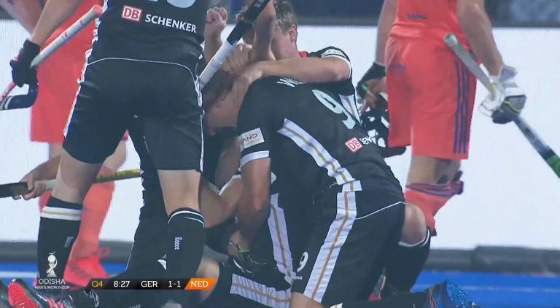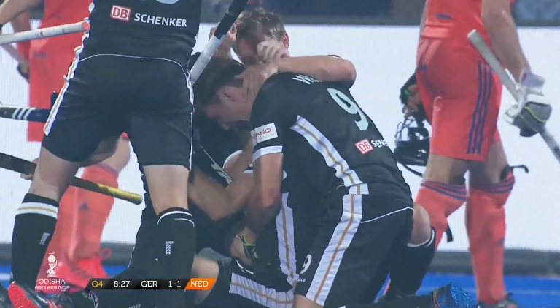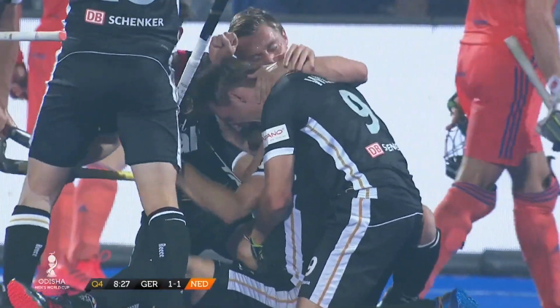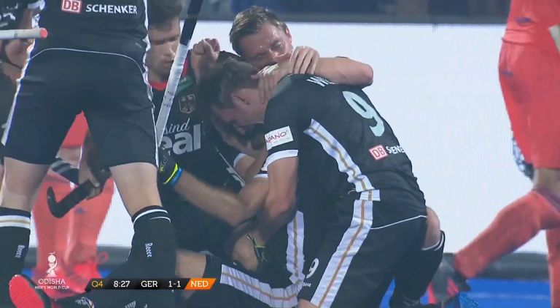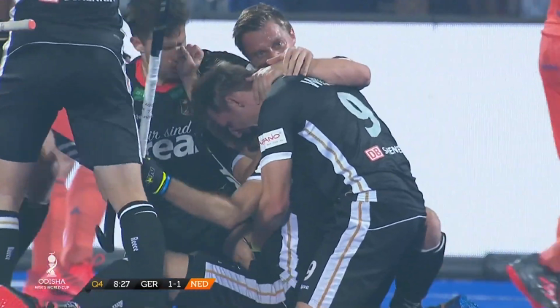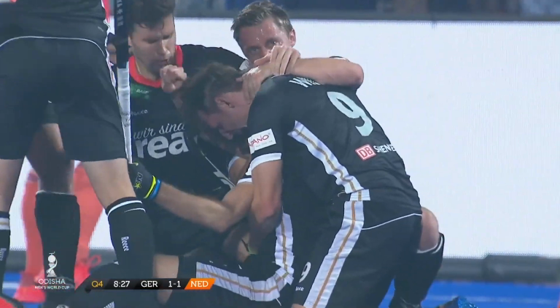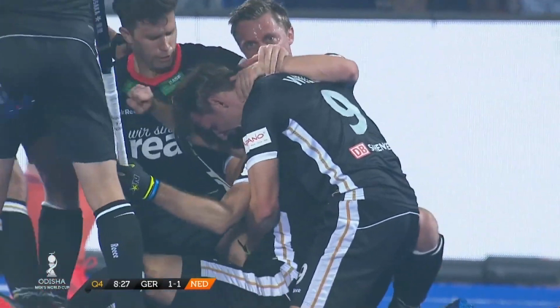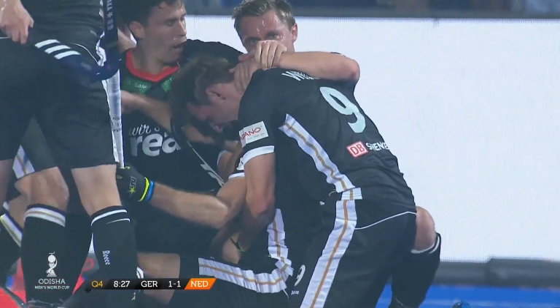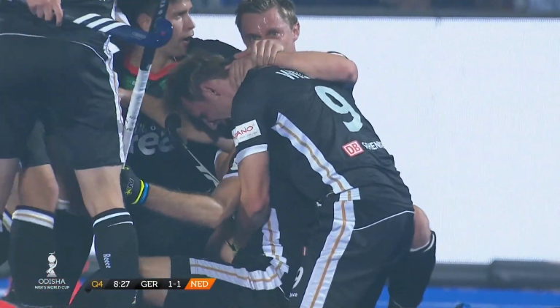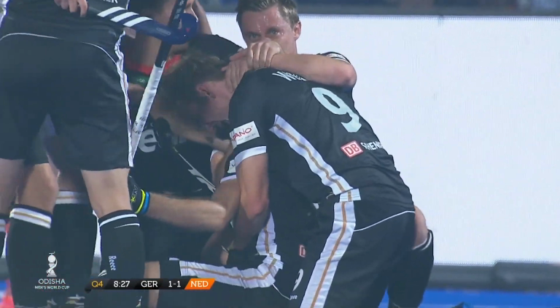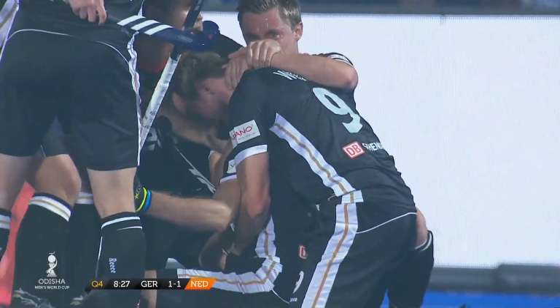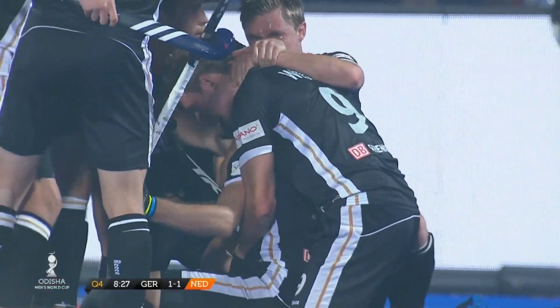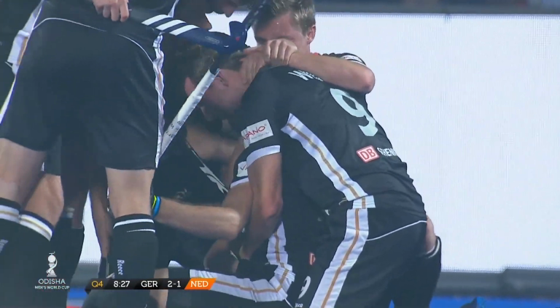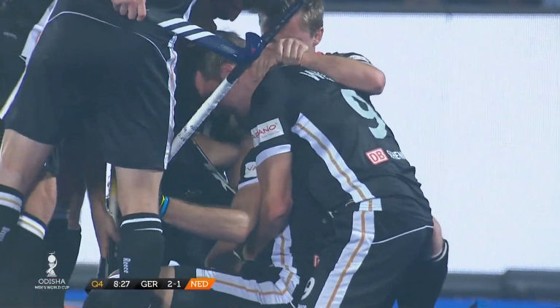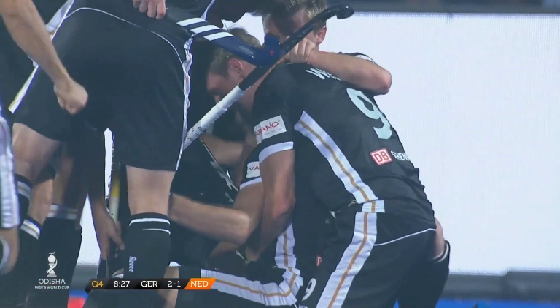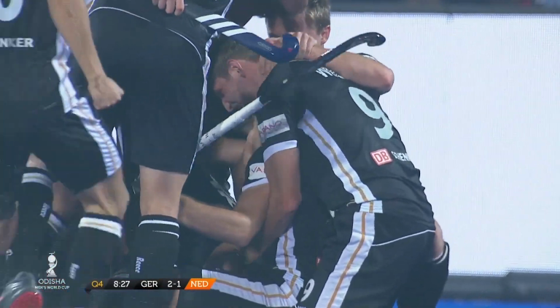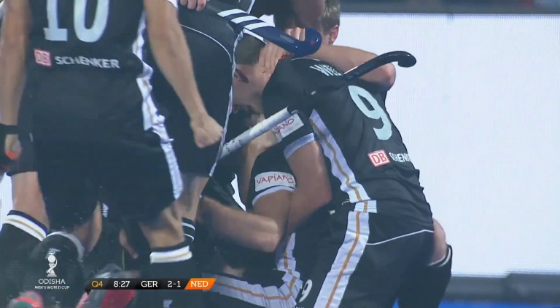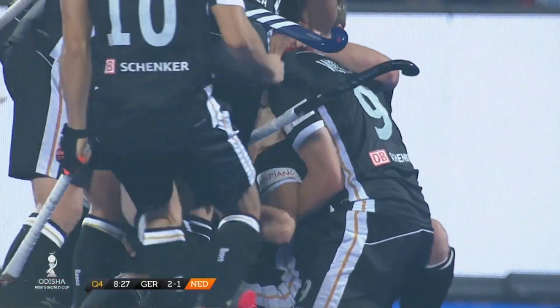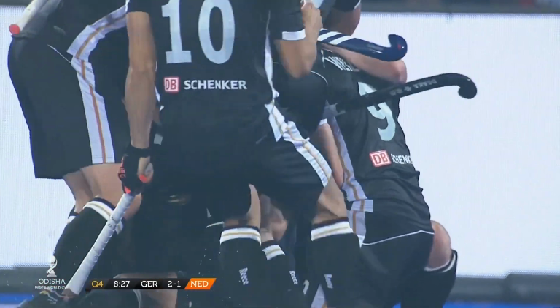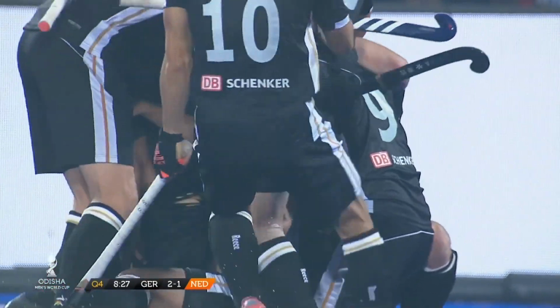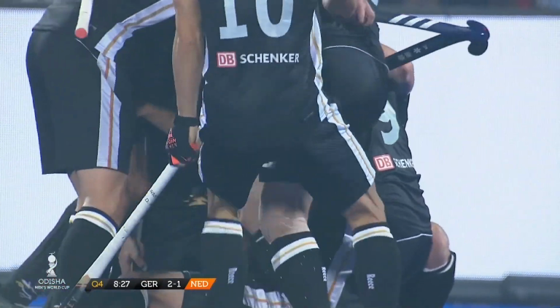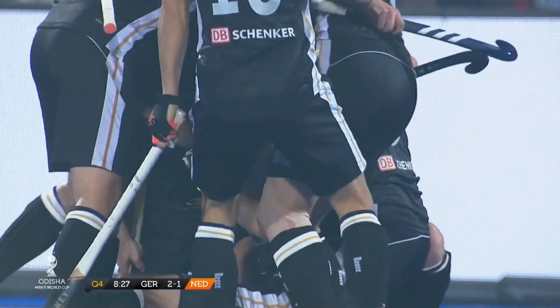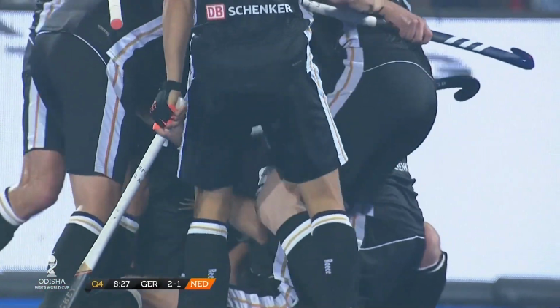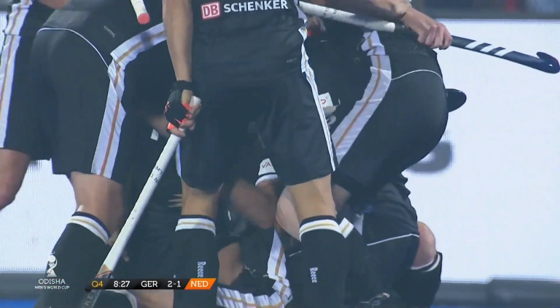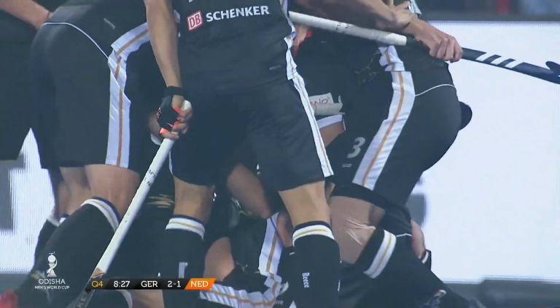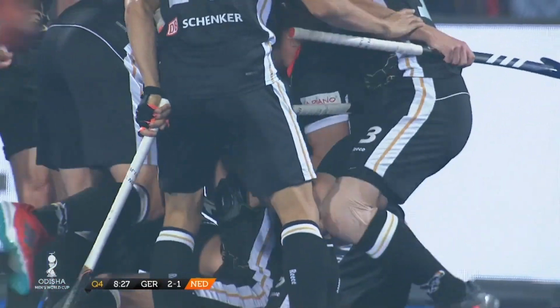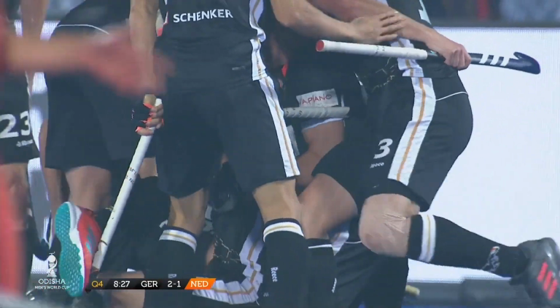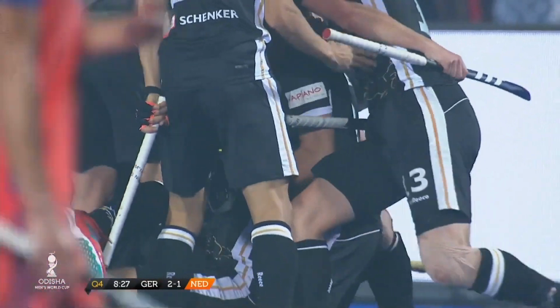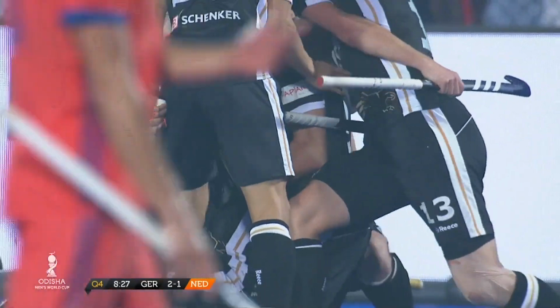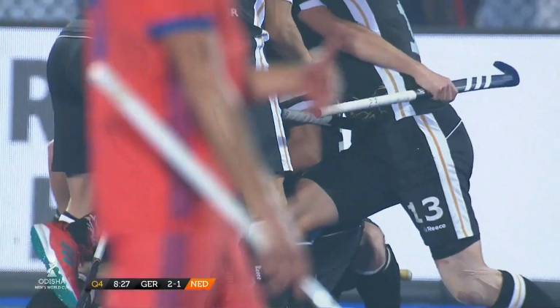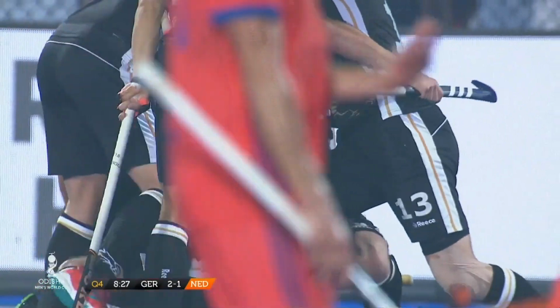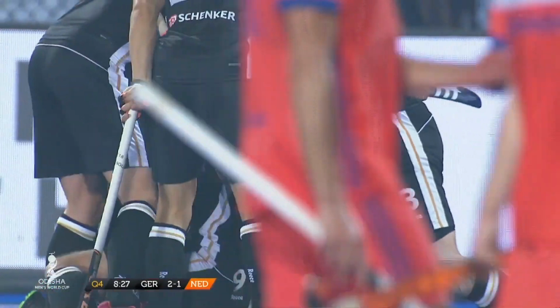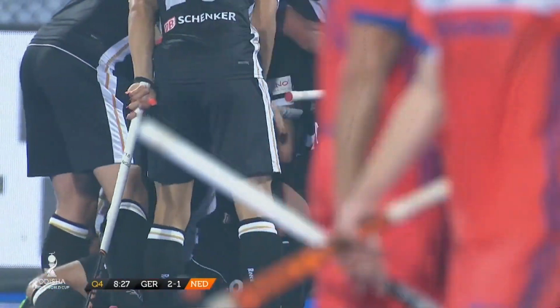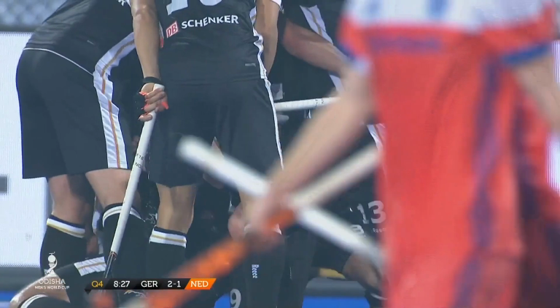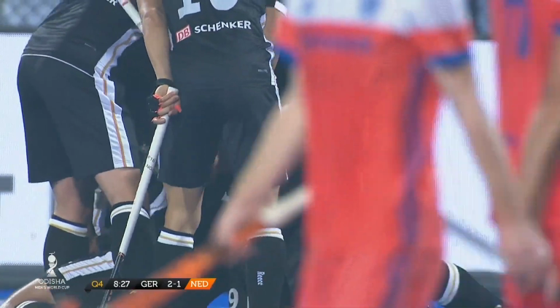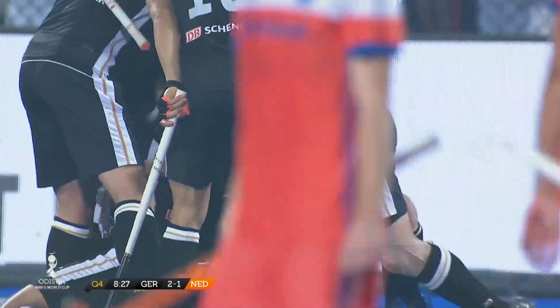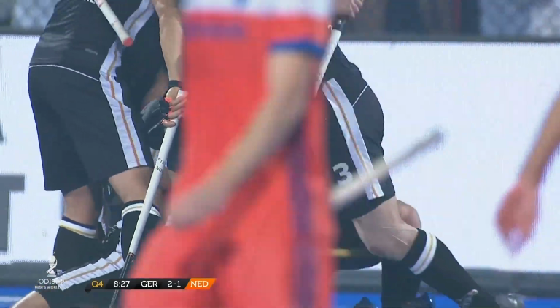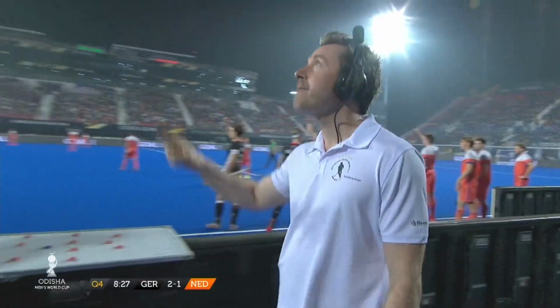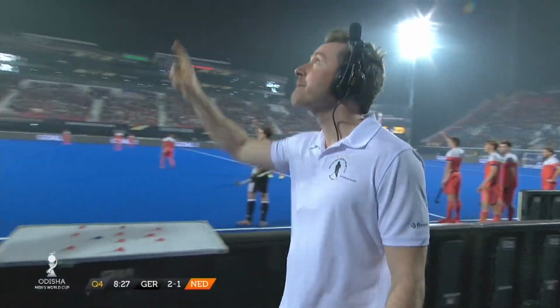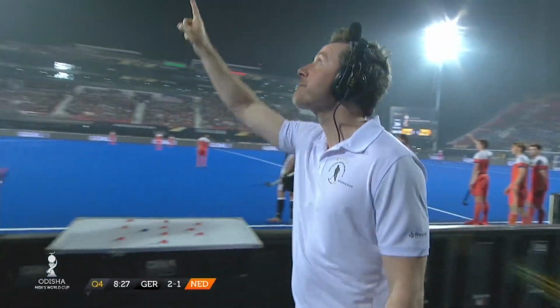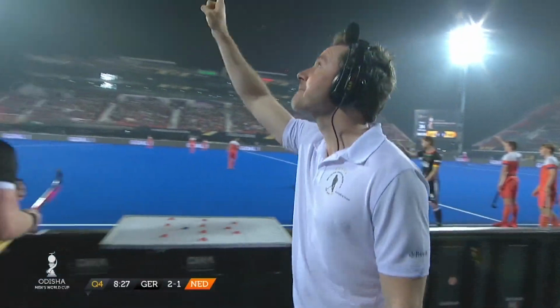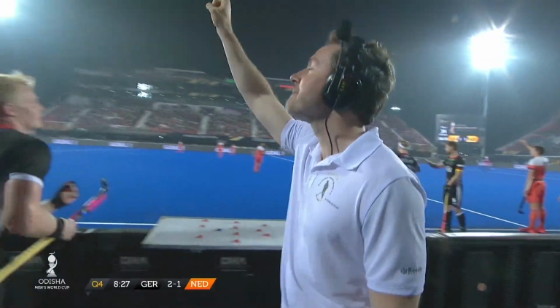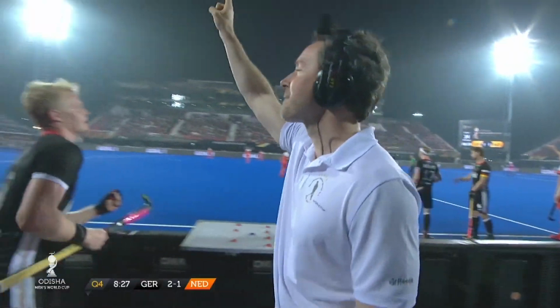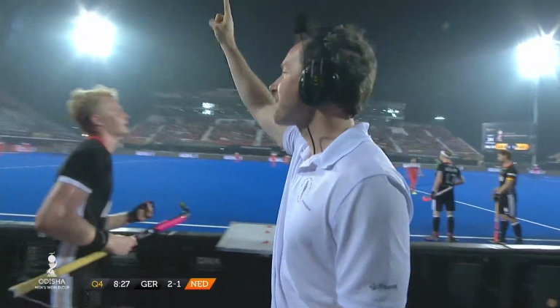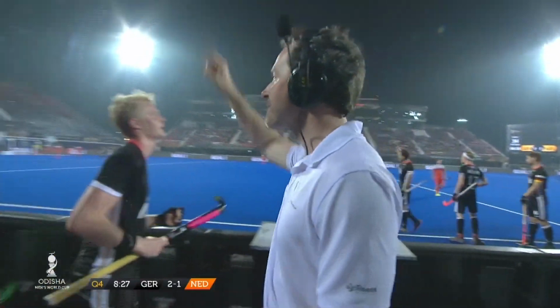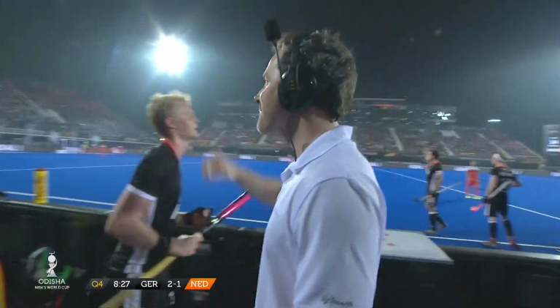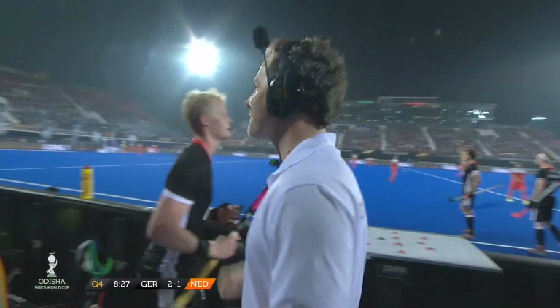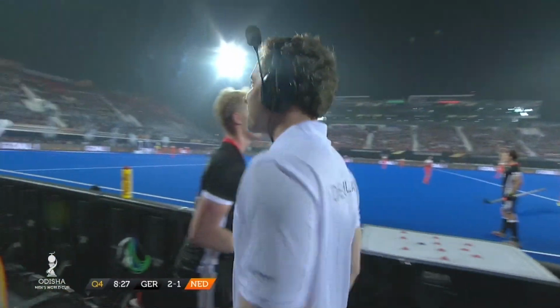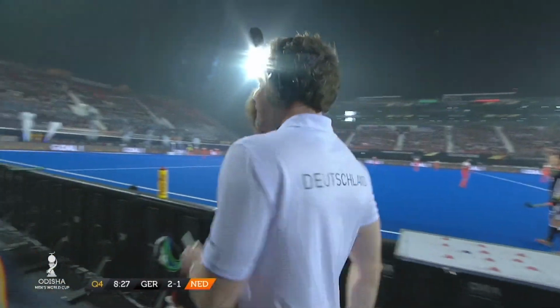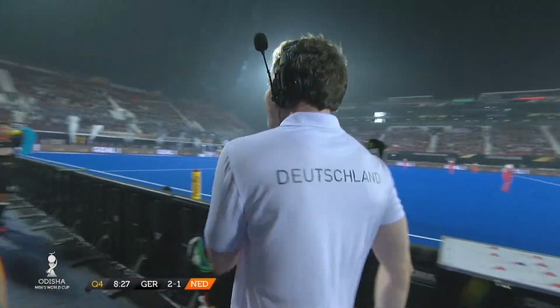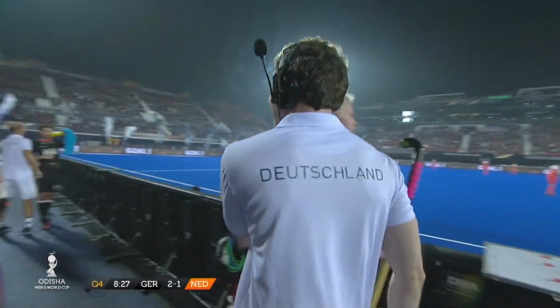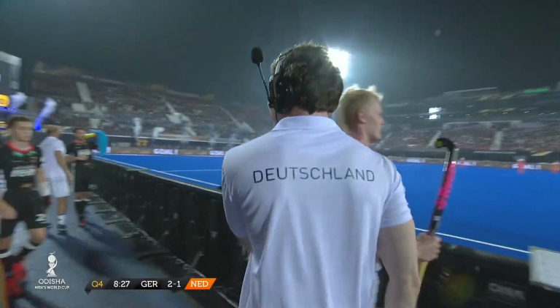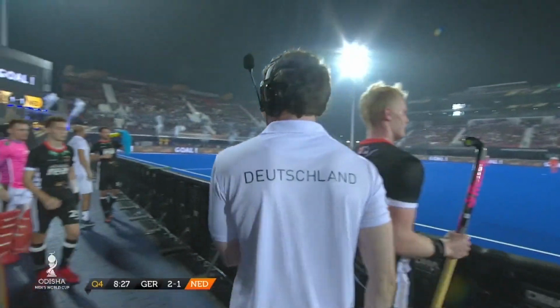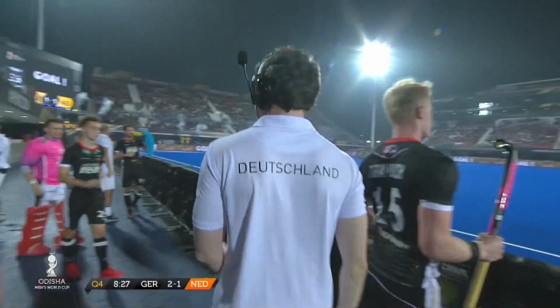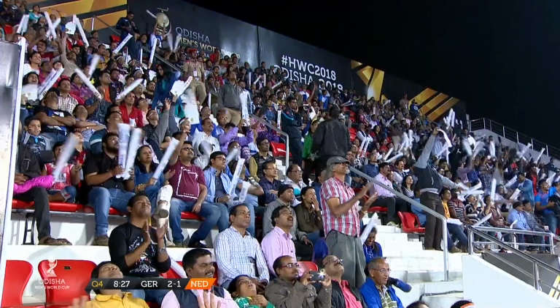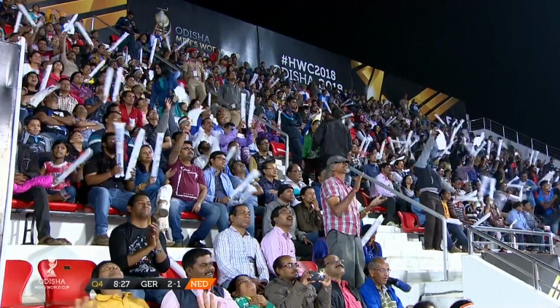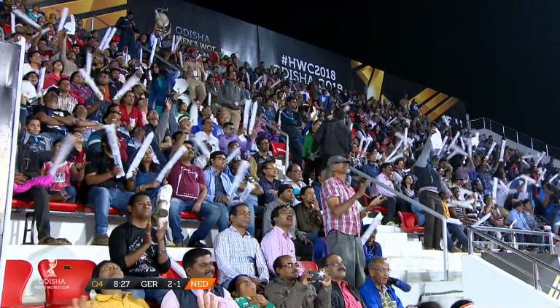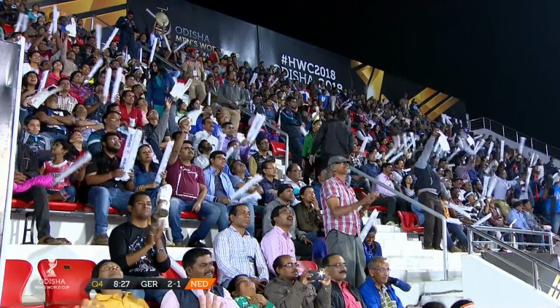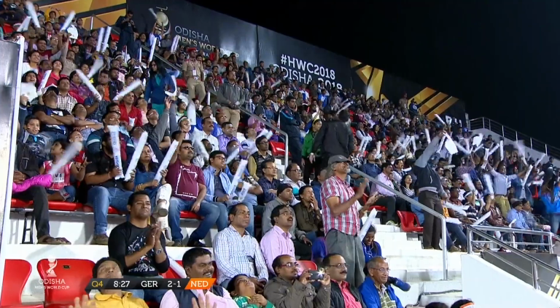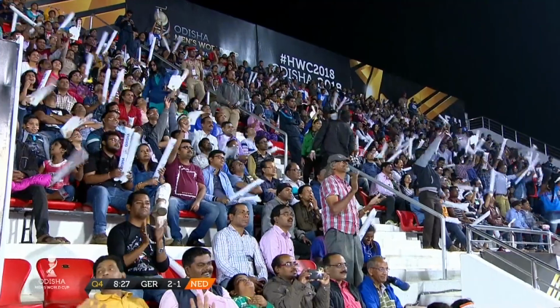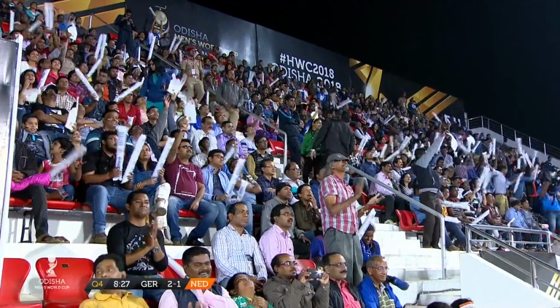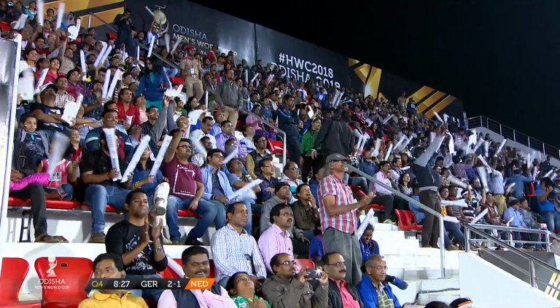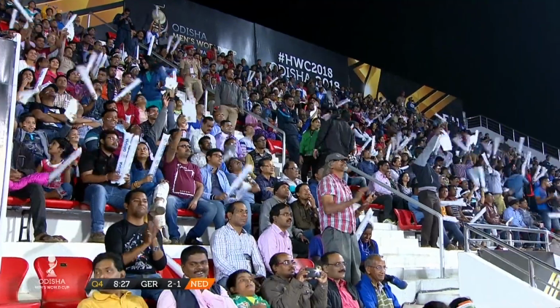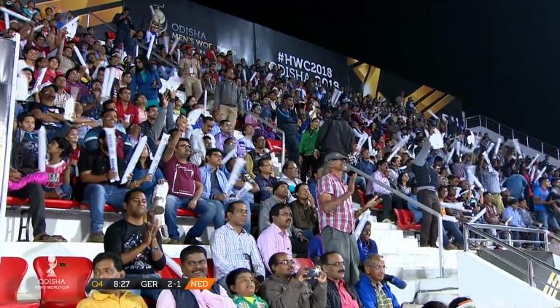And despite being under the cosh for most of the match, Germany have done what Germany seem to always do.